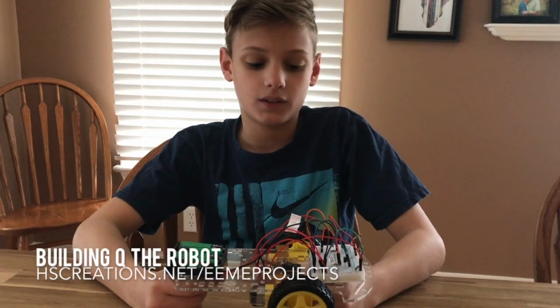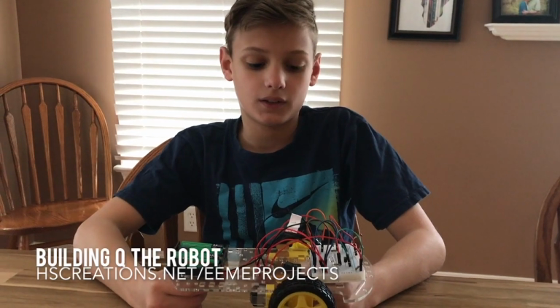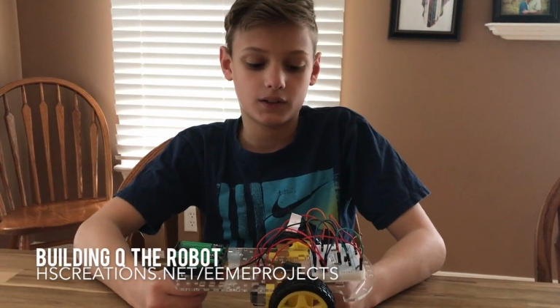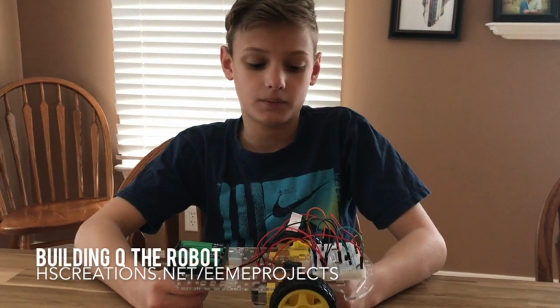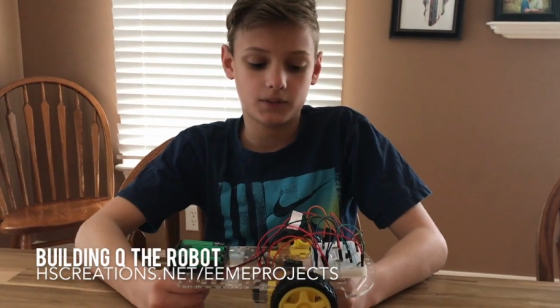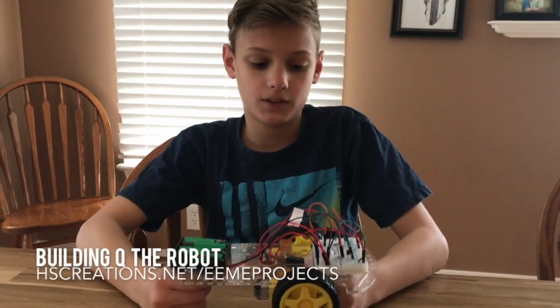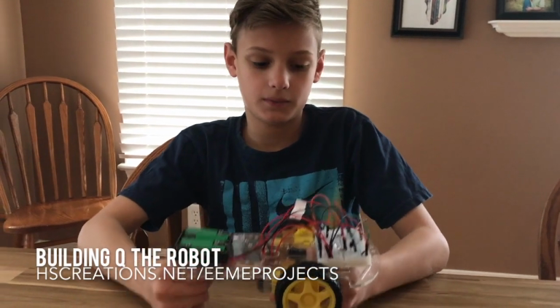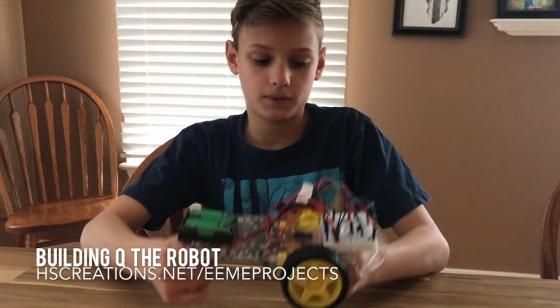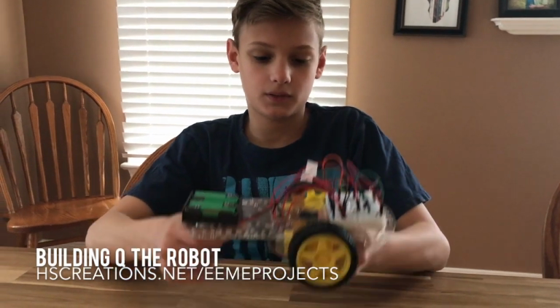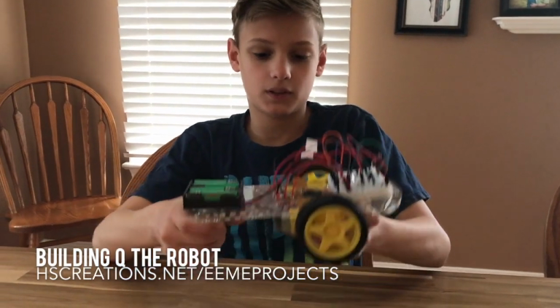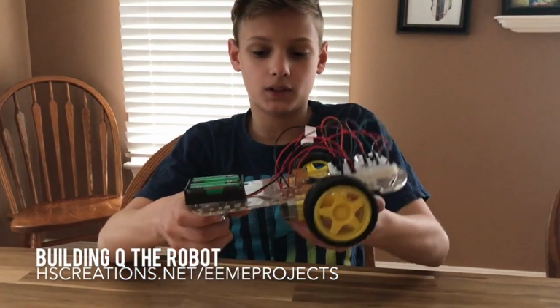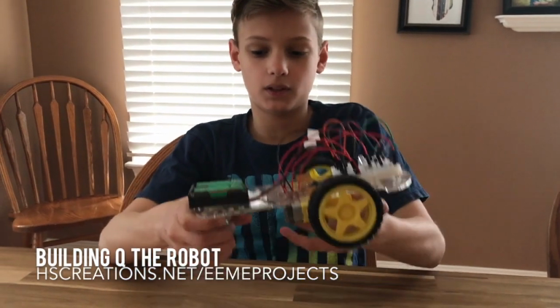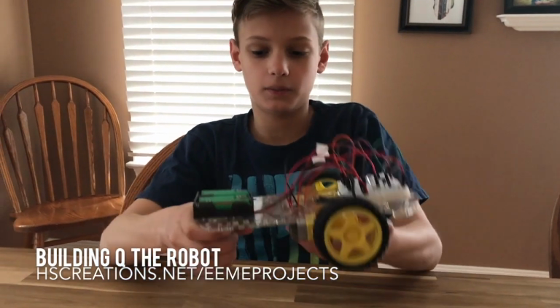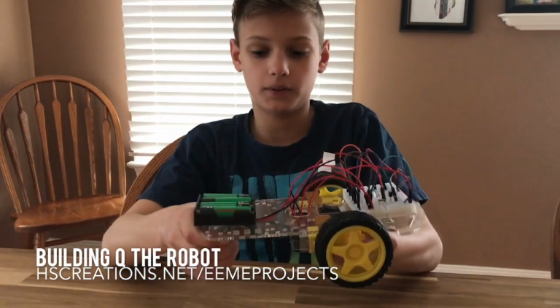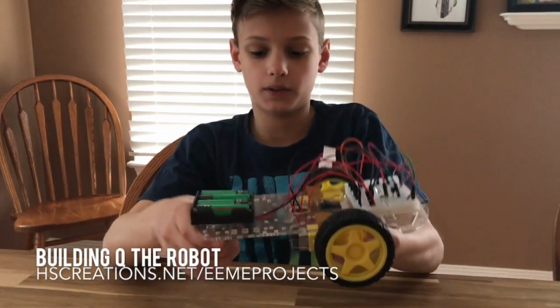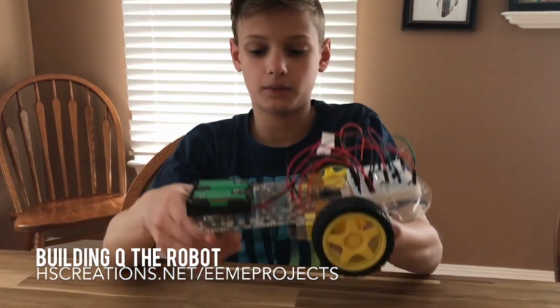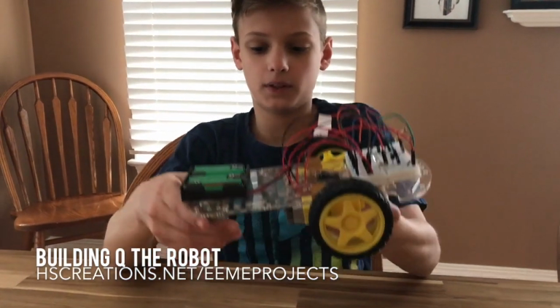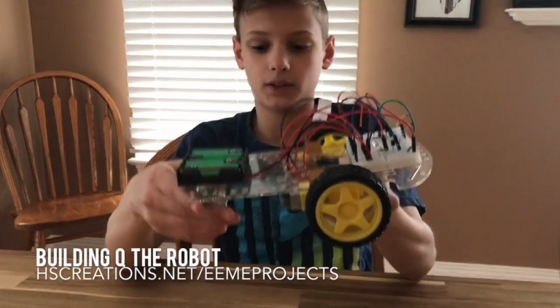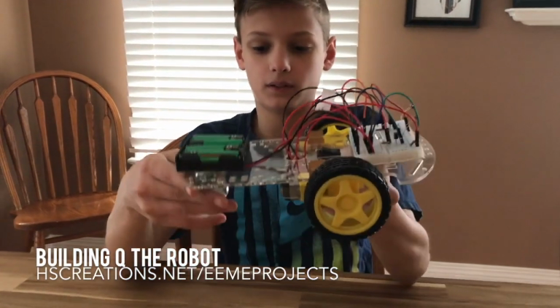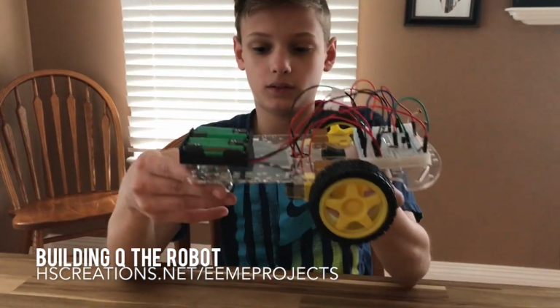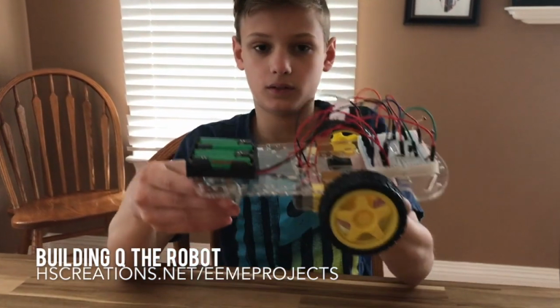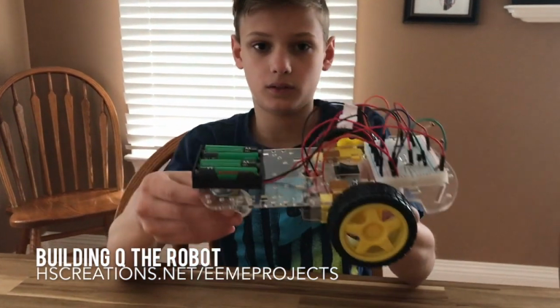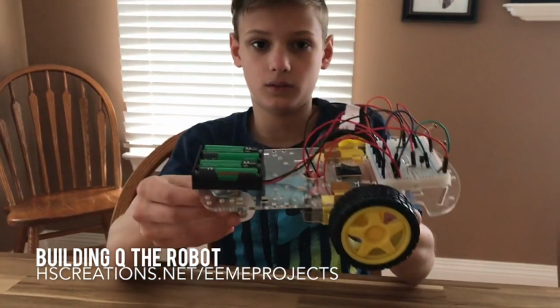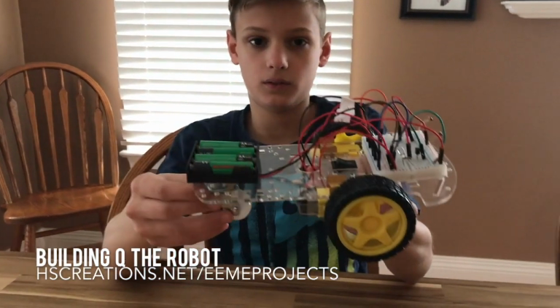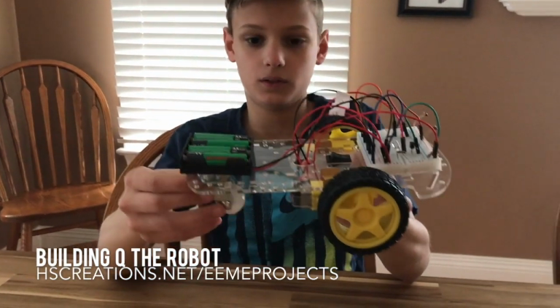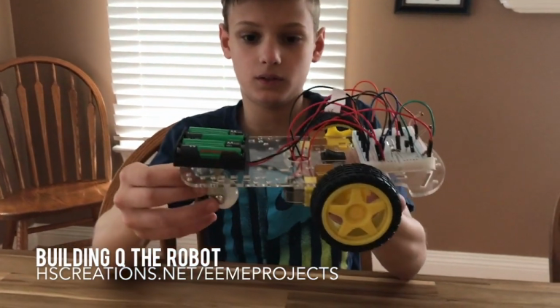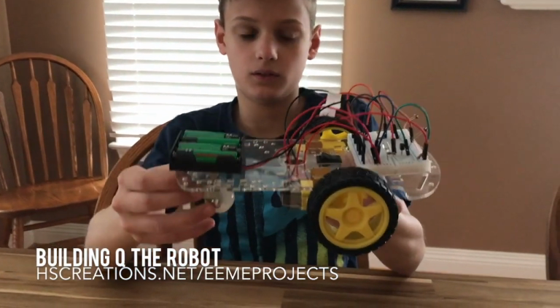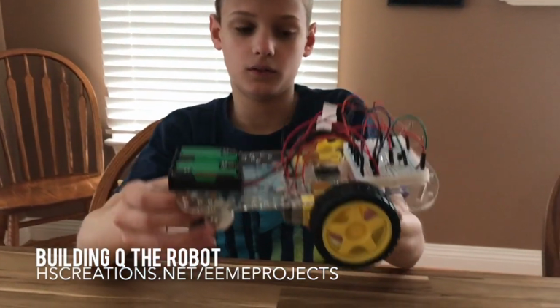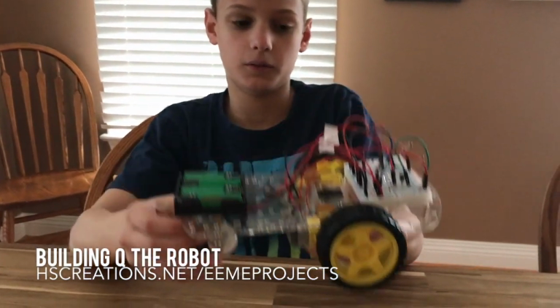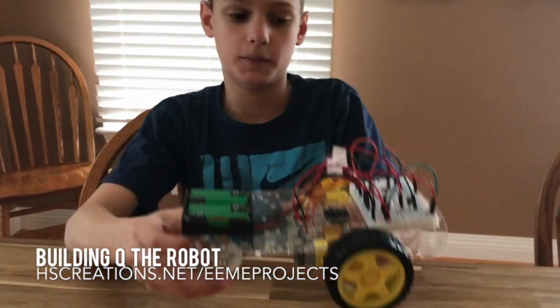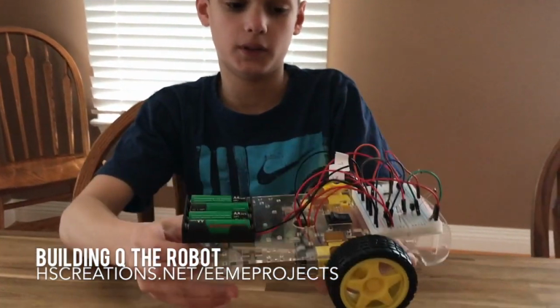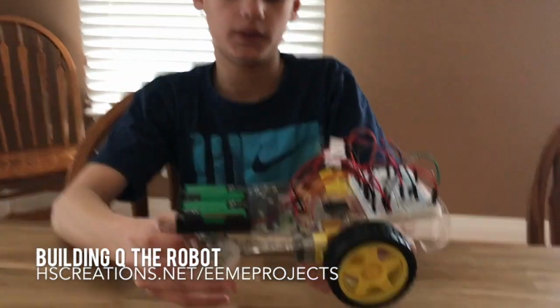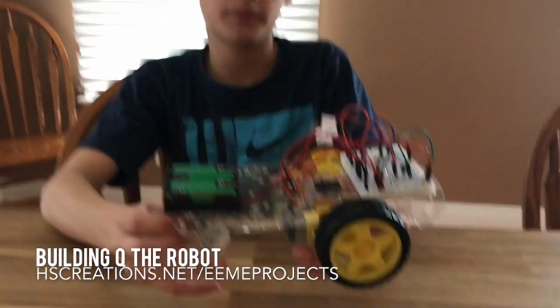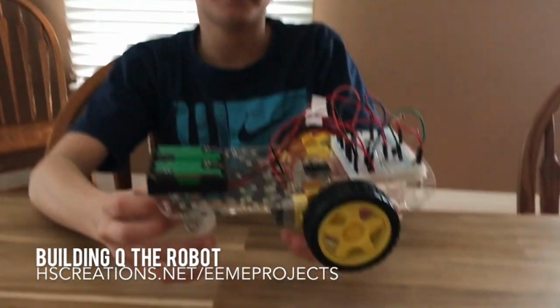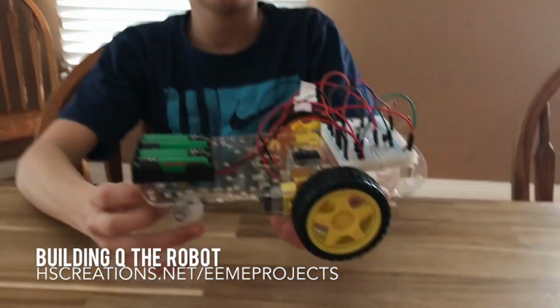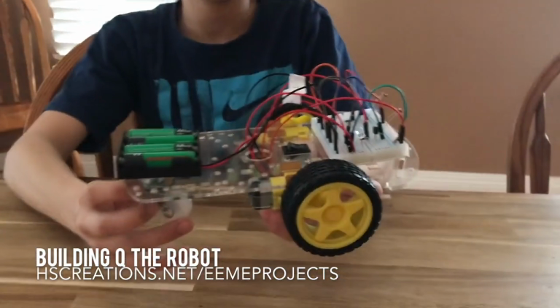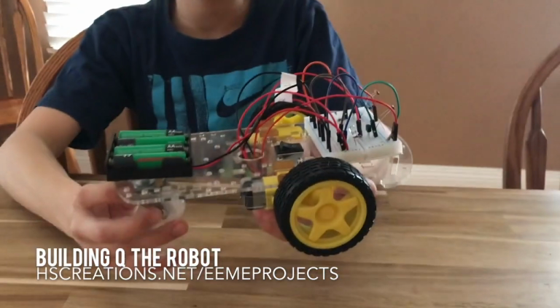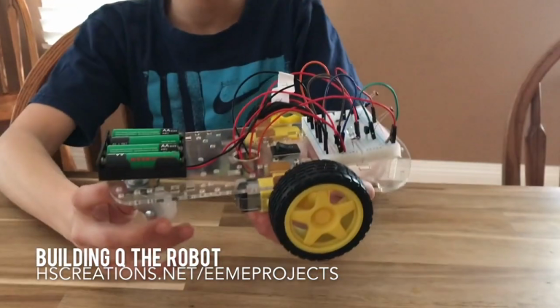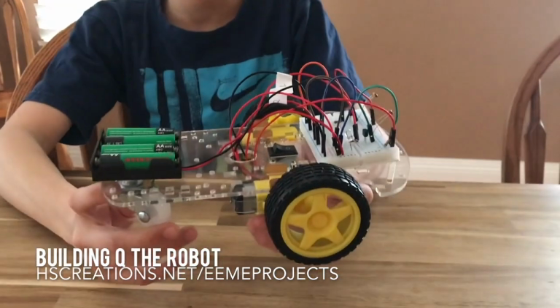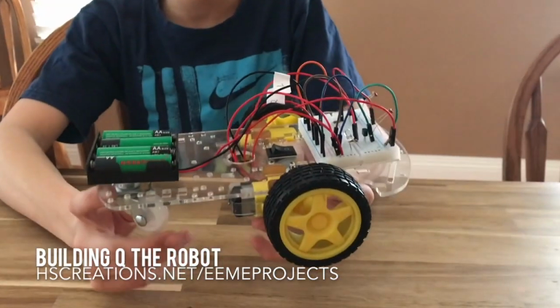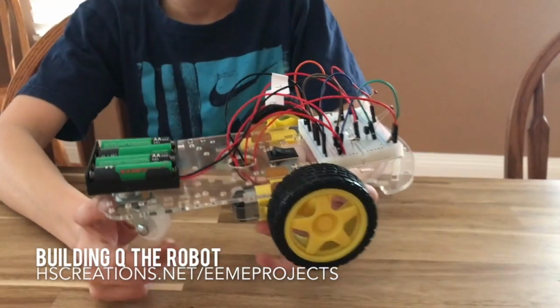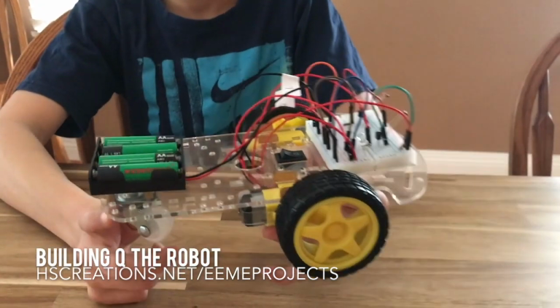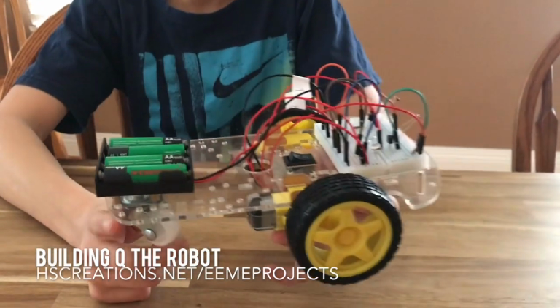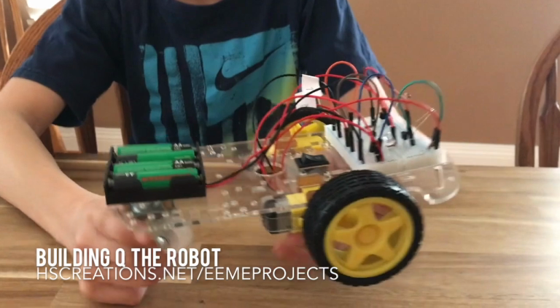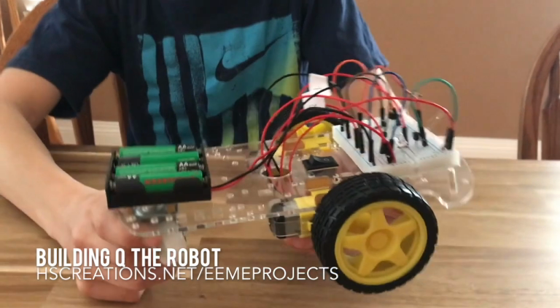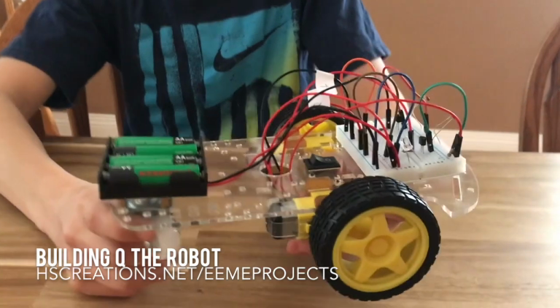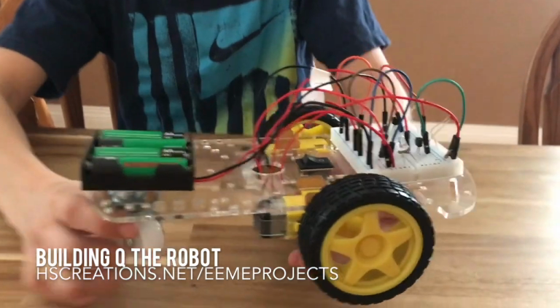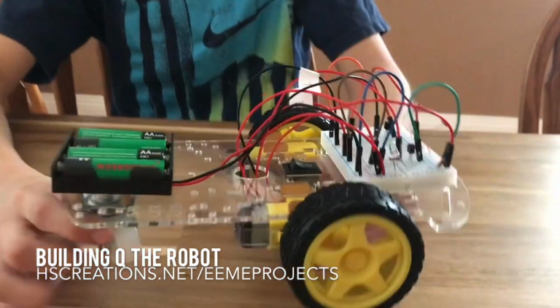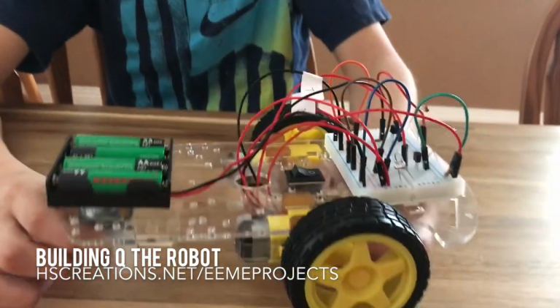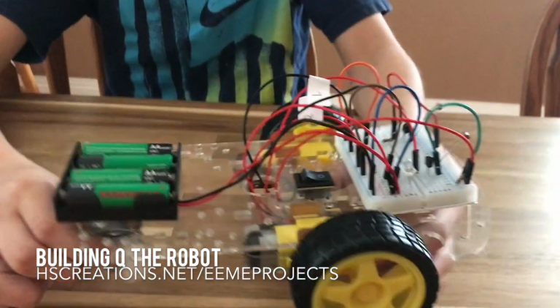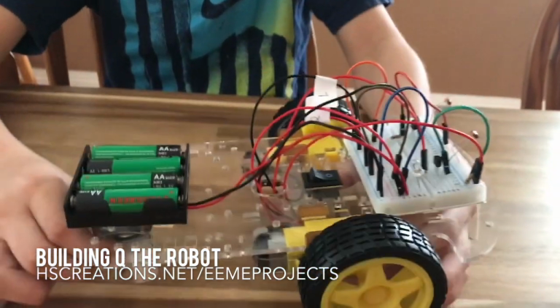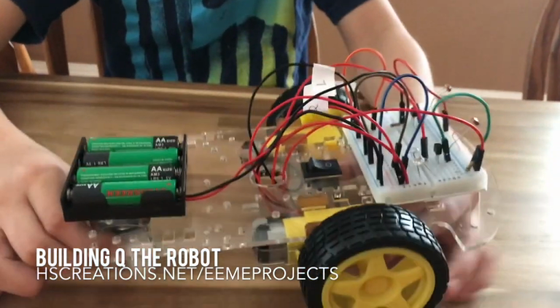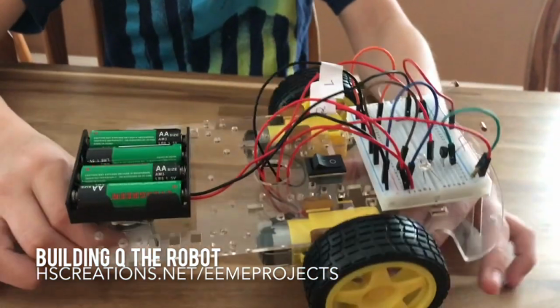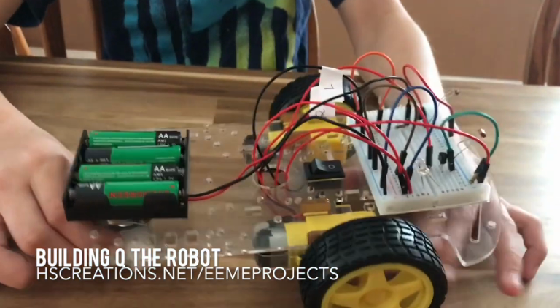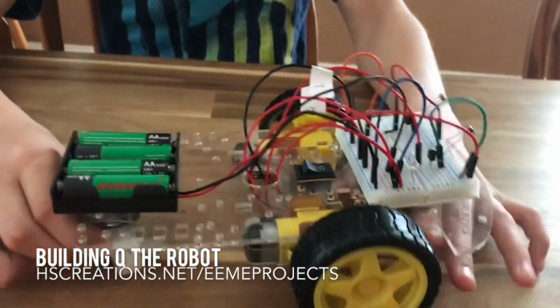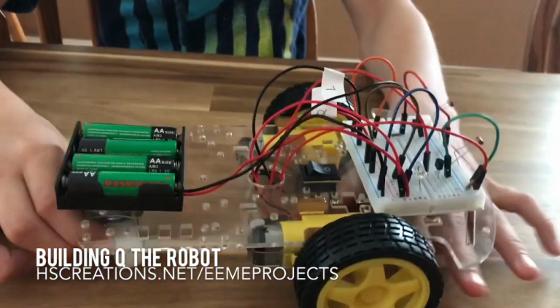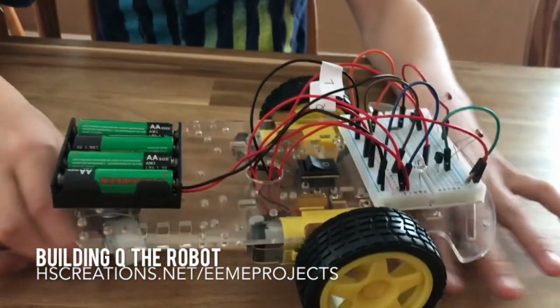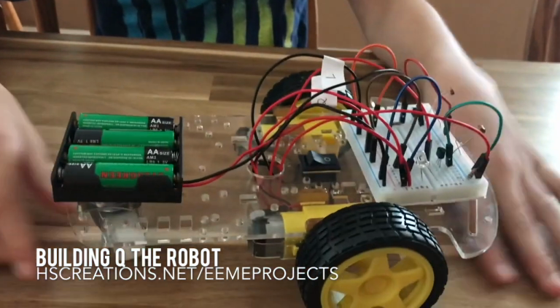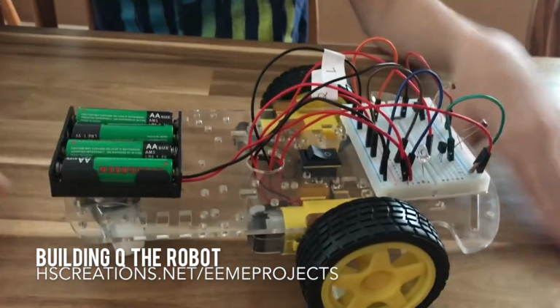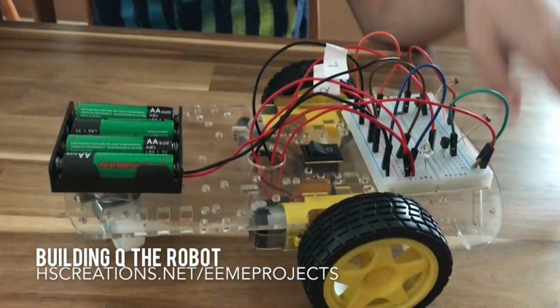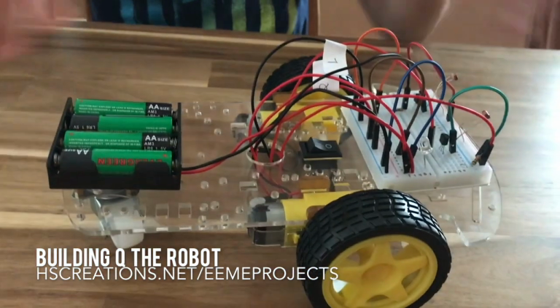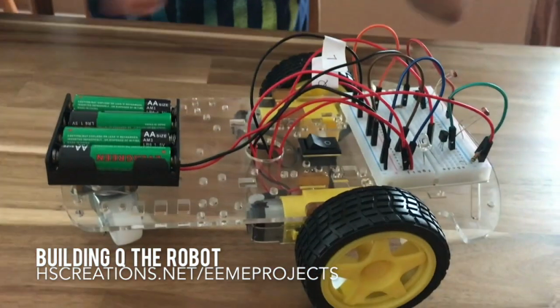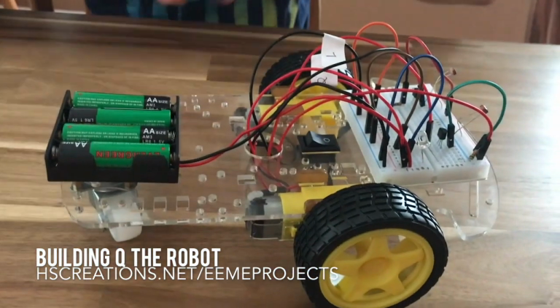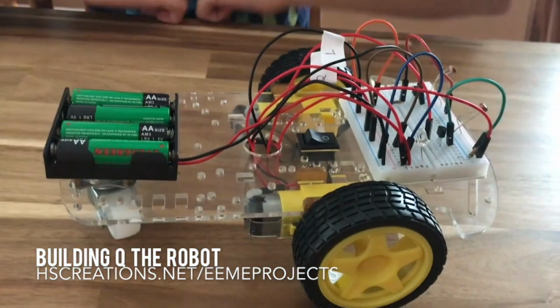Hi, my name is Caleb, and I would like to show you Q-R-Bot. You want to put it down on the table and show me?